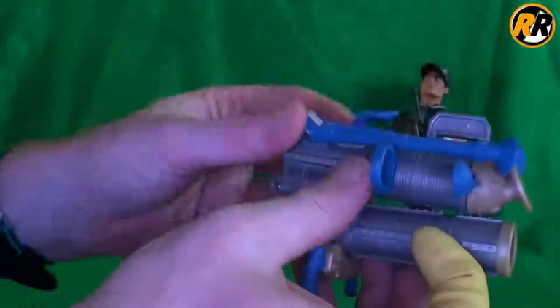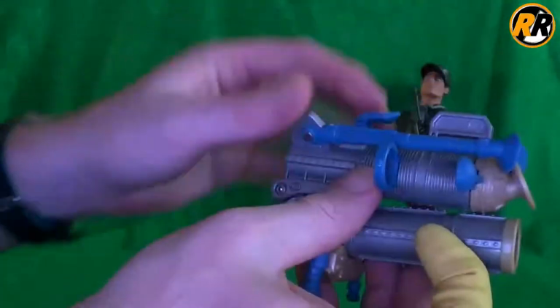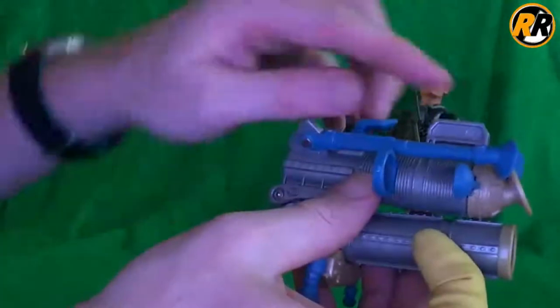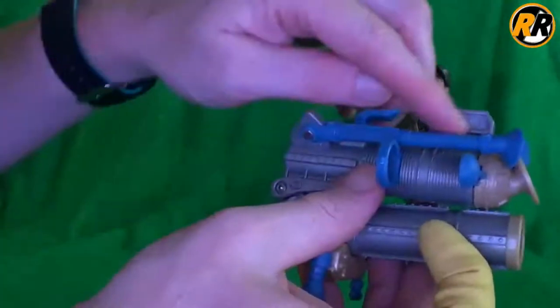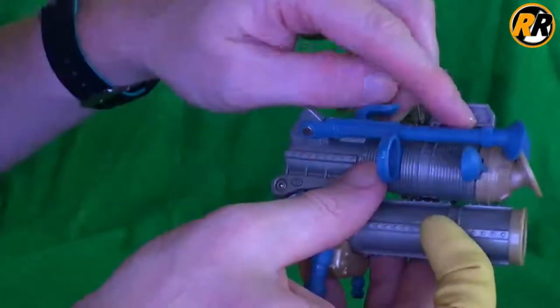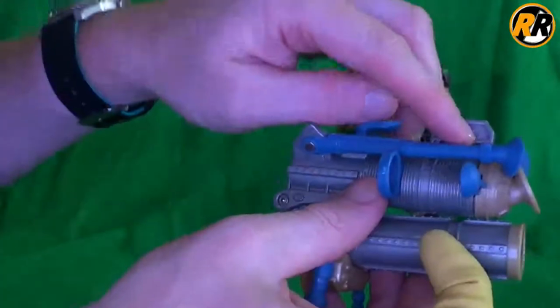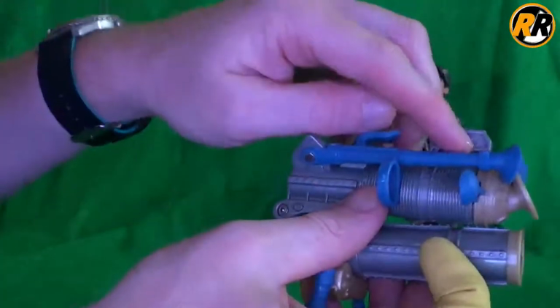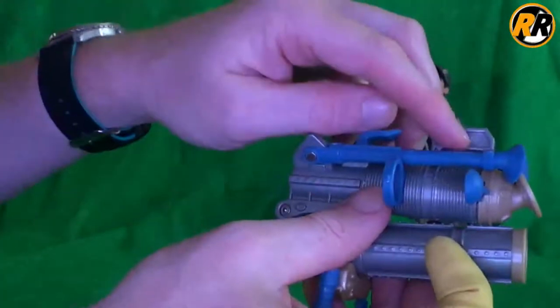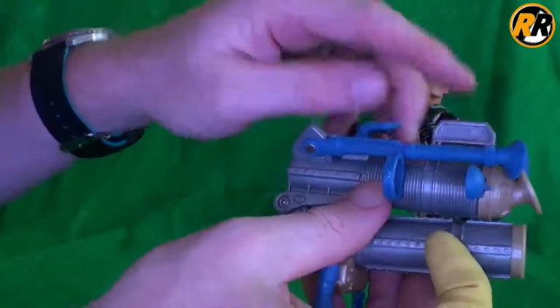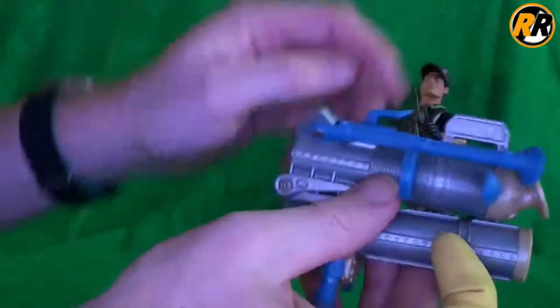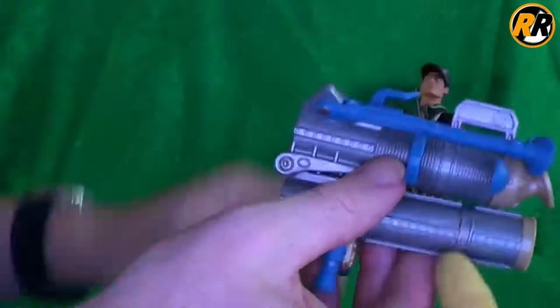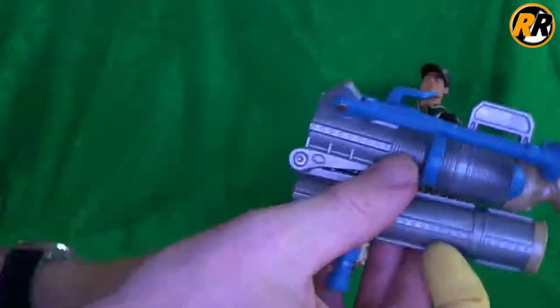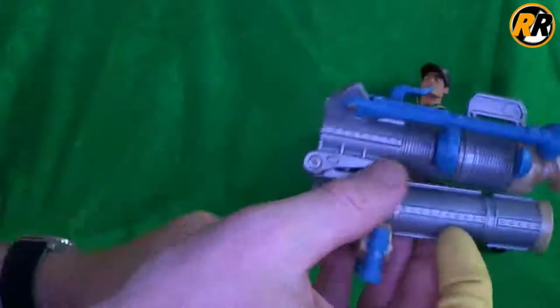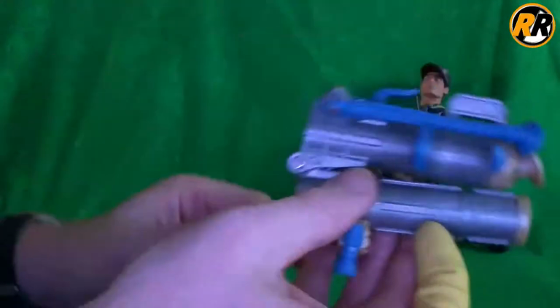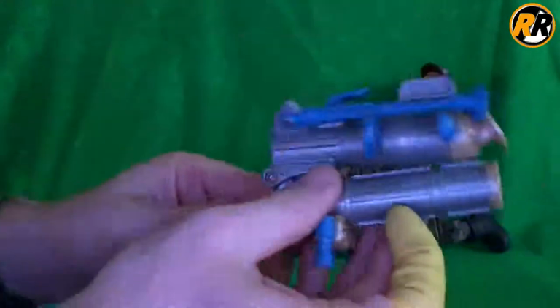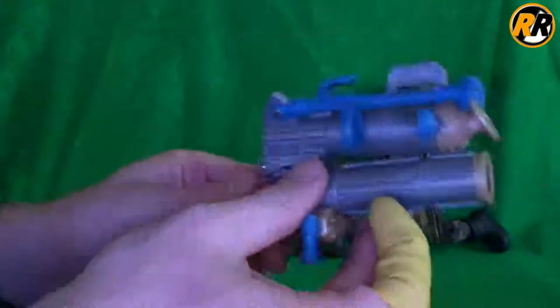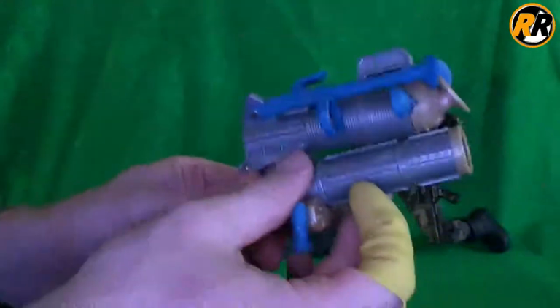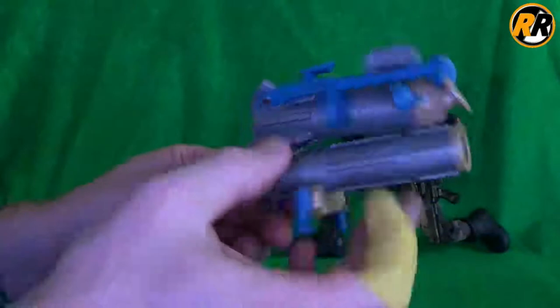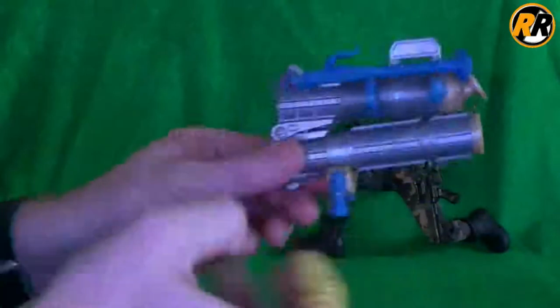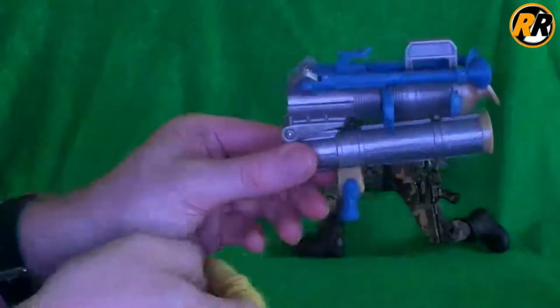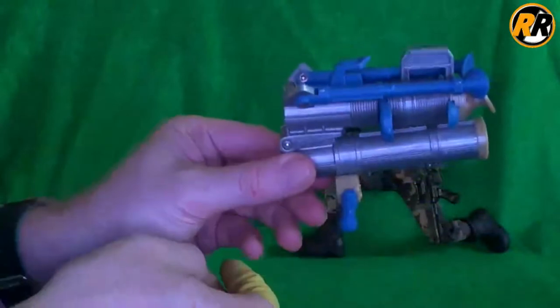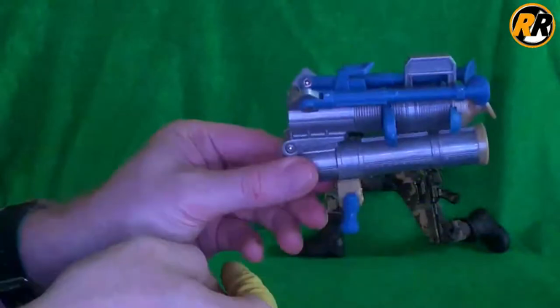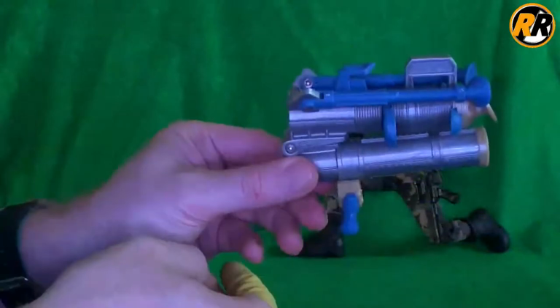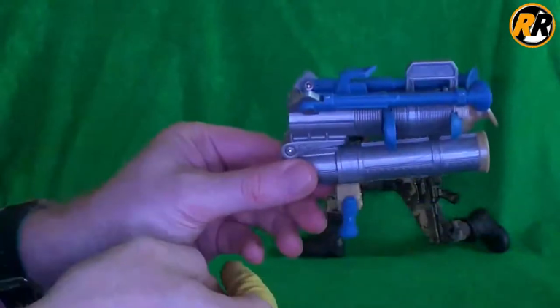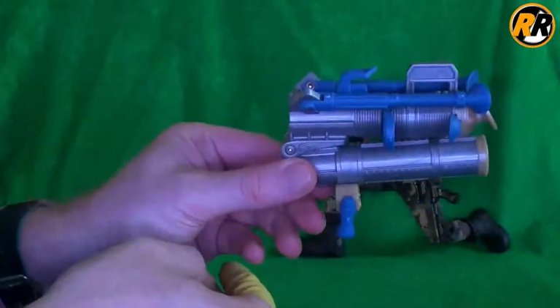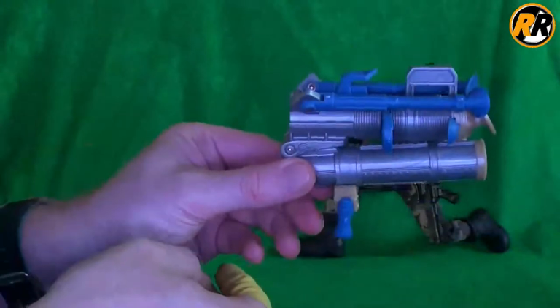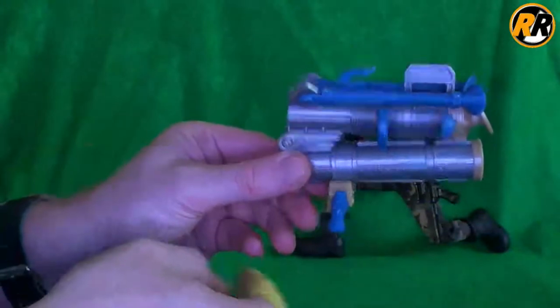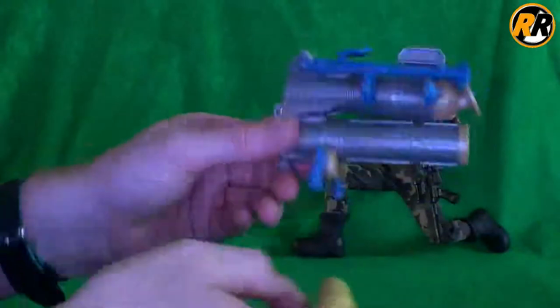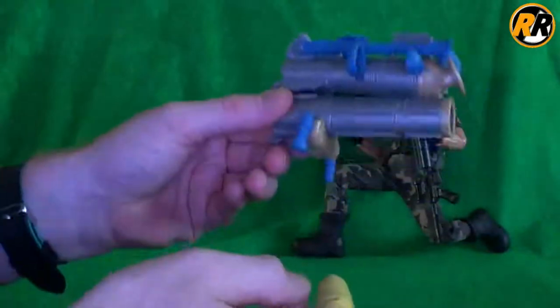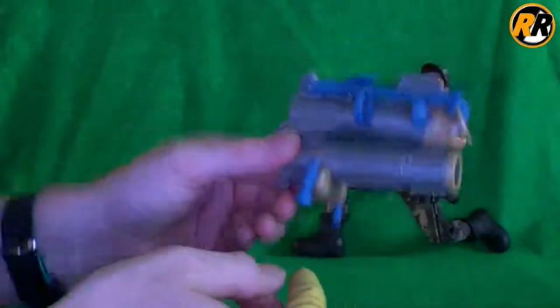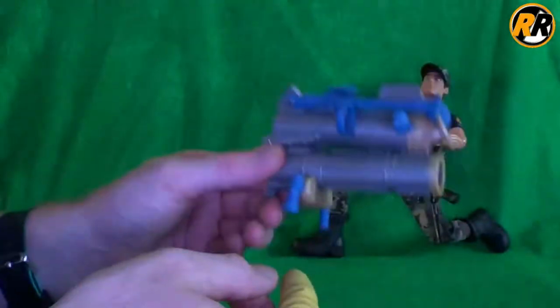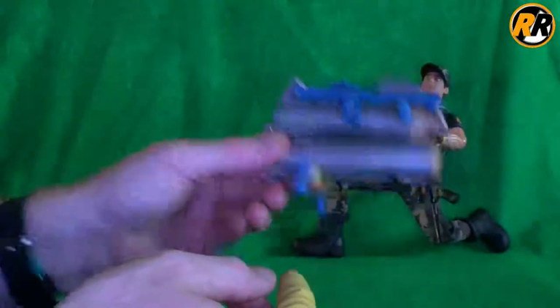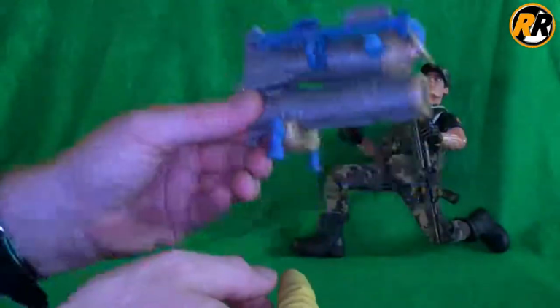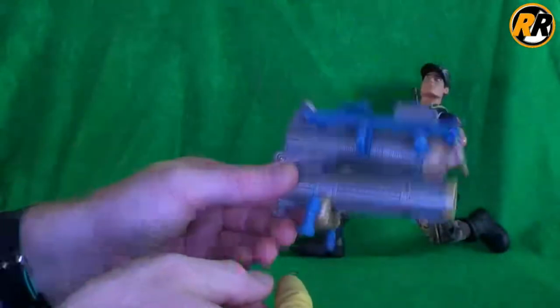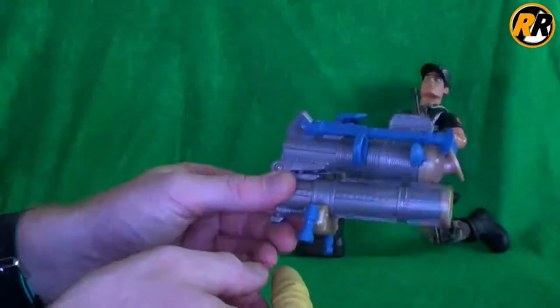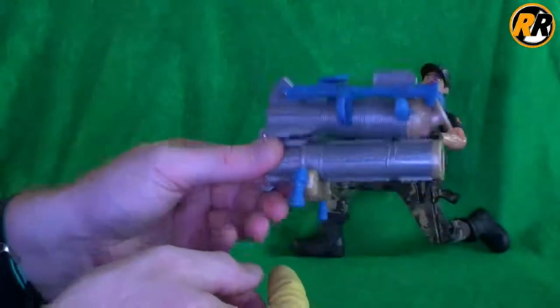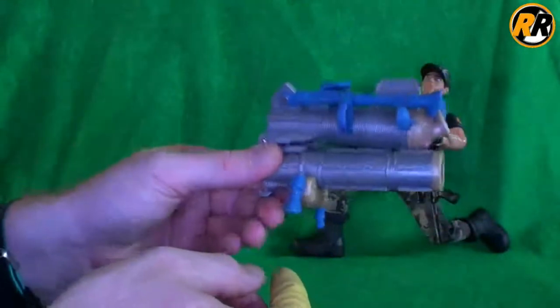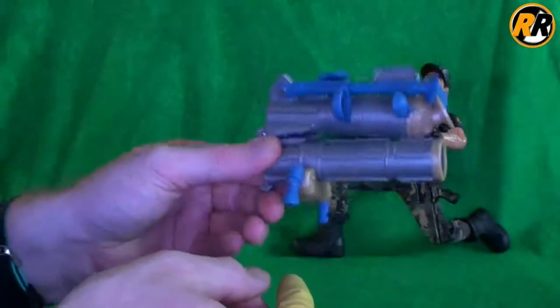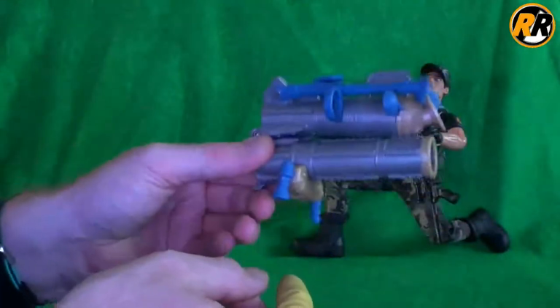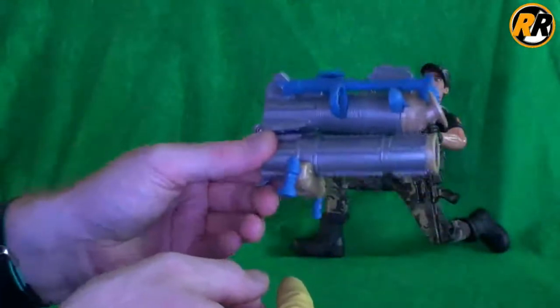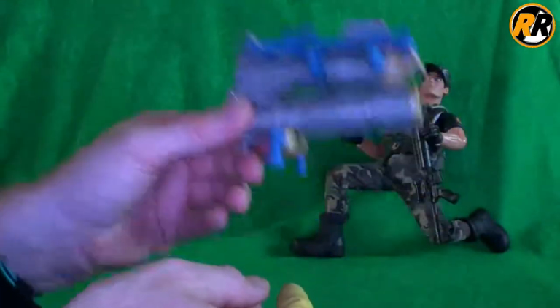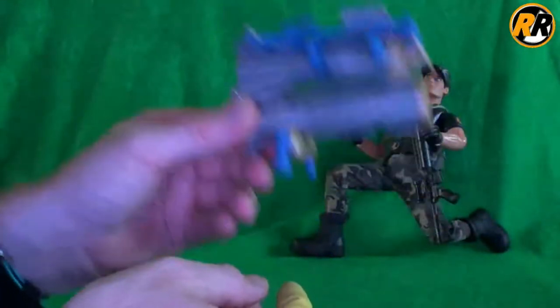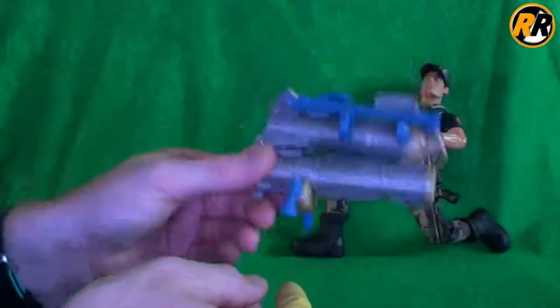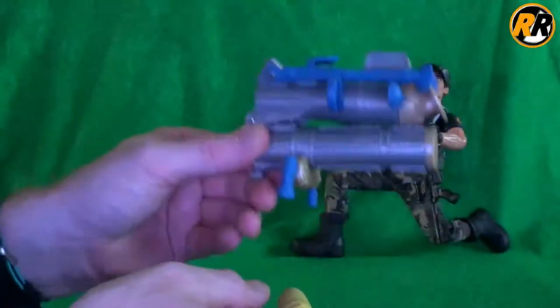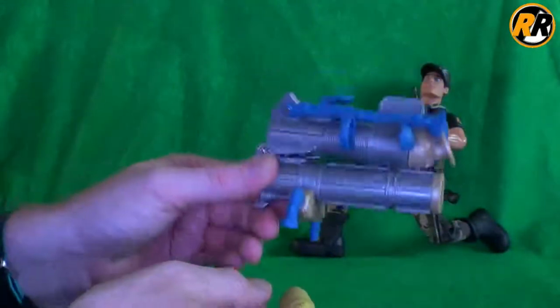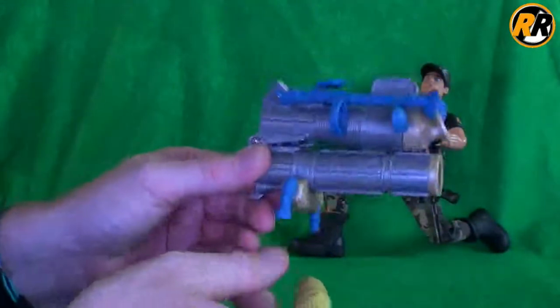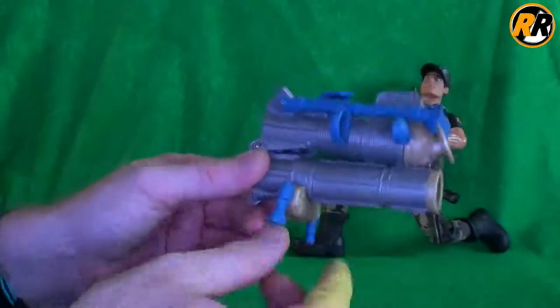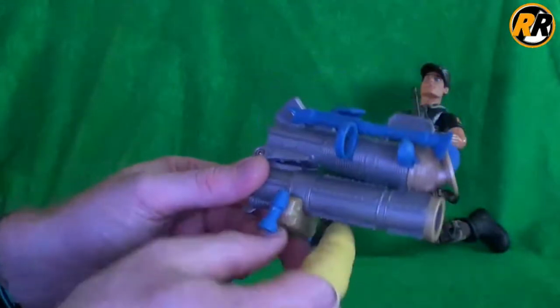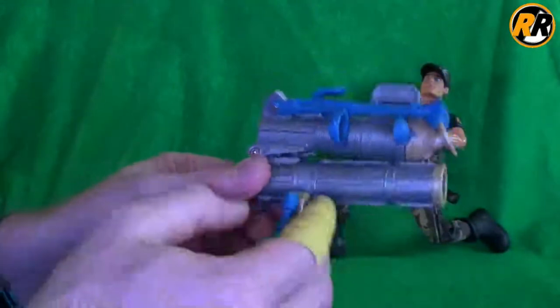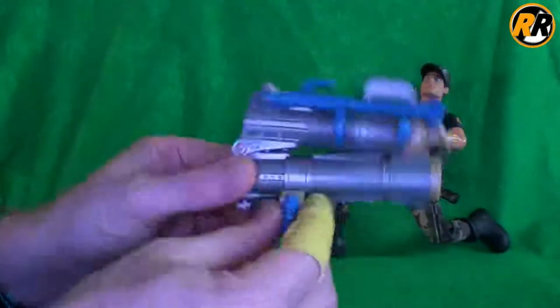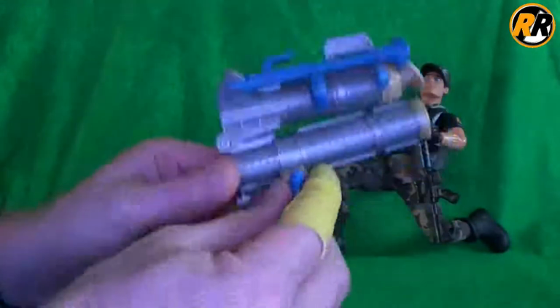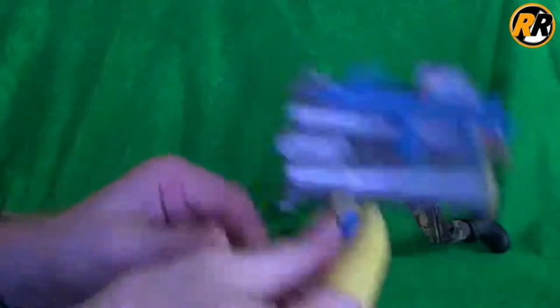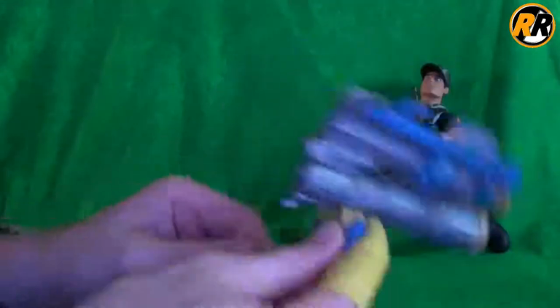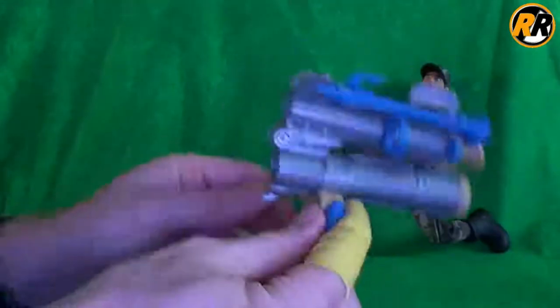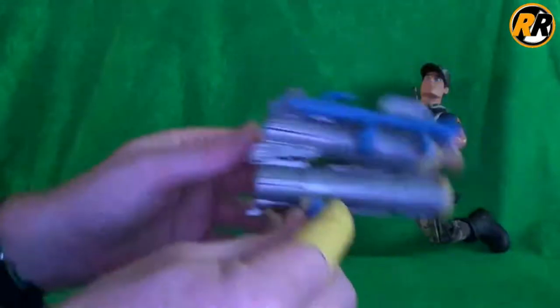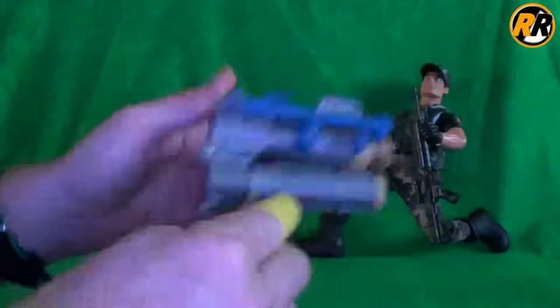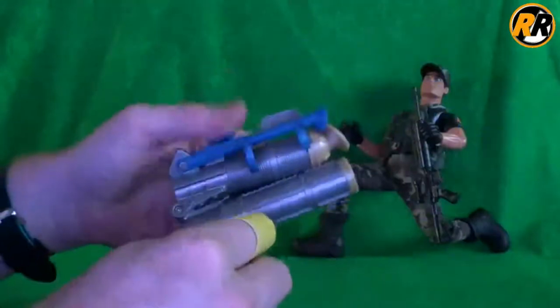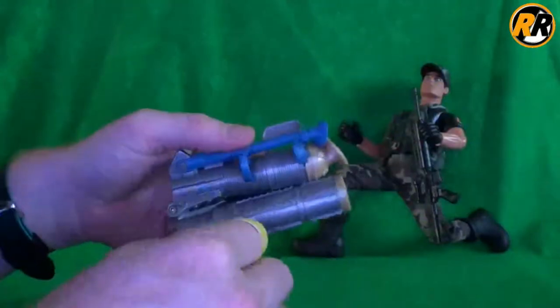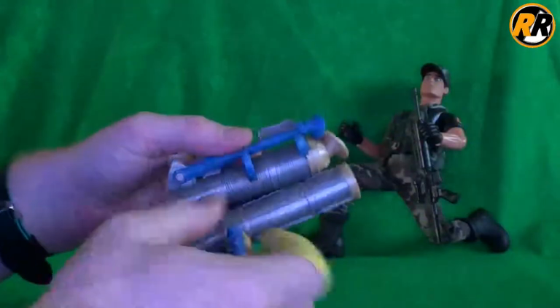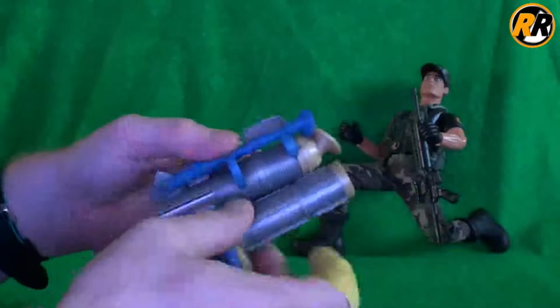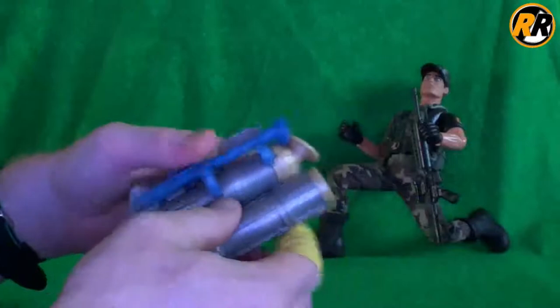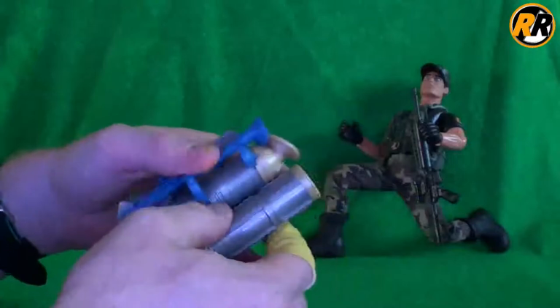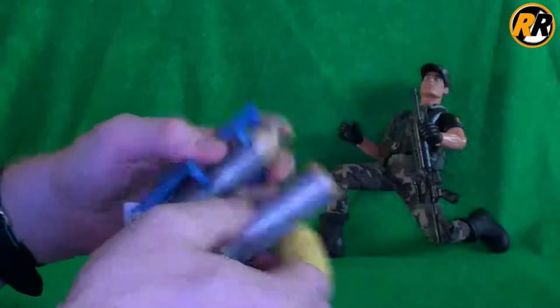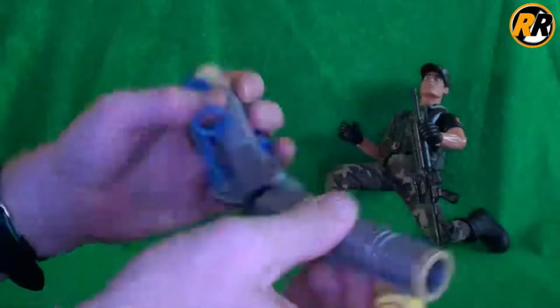So he can put his hand in there and carry it round as one big unit. All in all, I really like that — great play function, and I think it looks really nice.